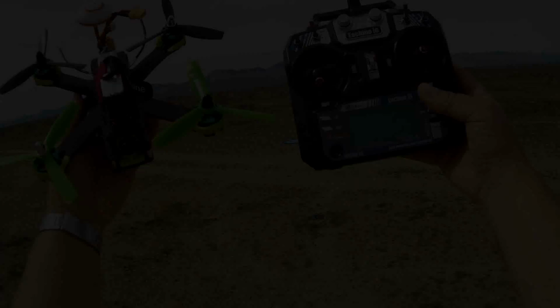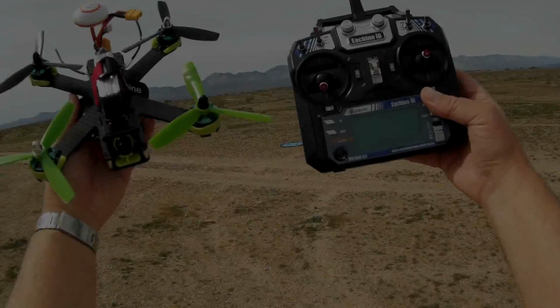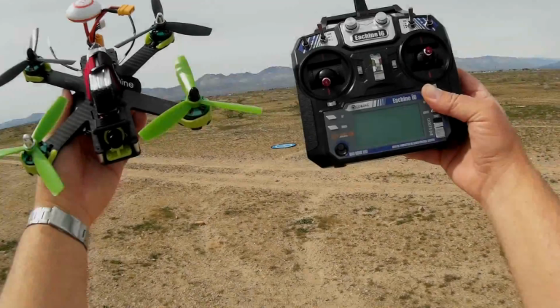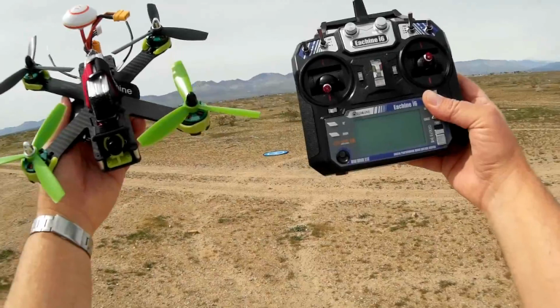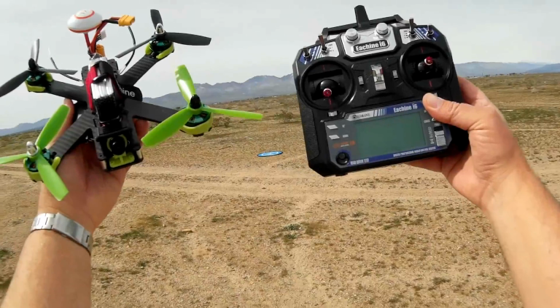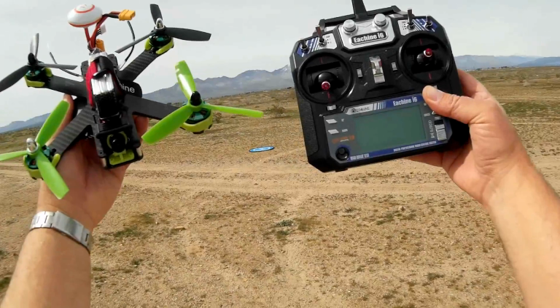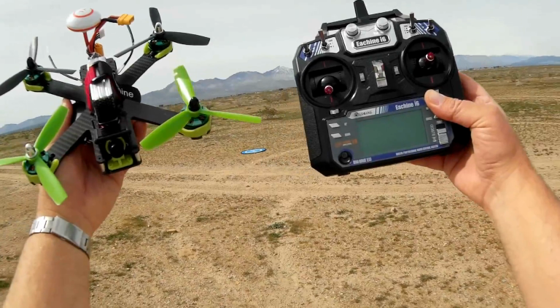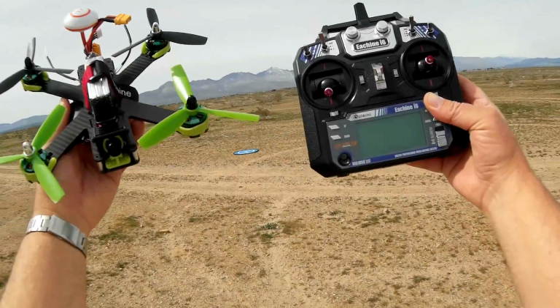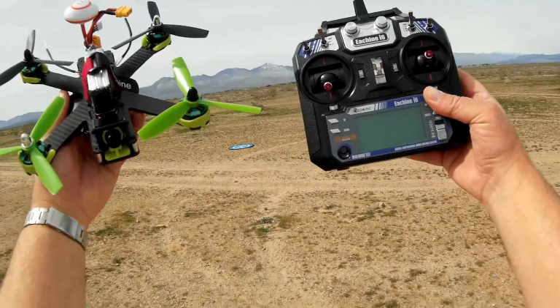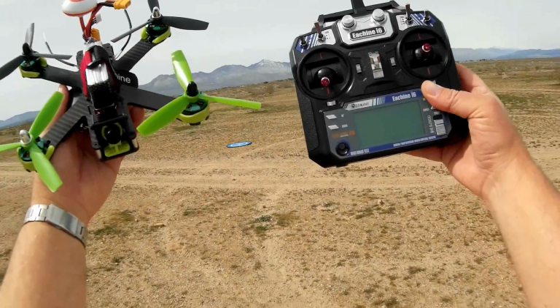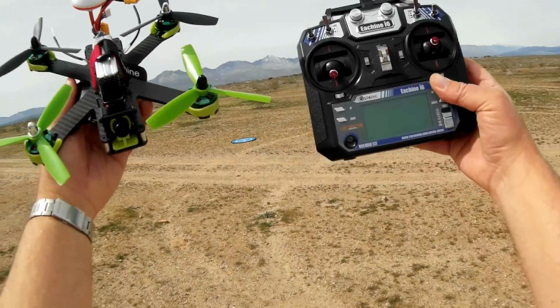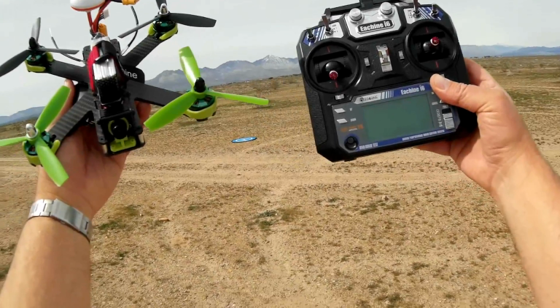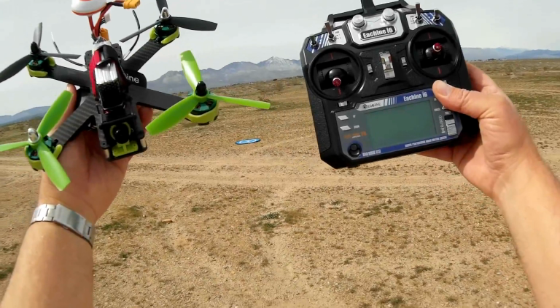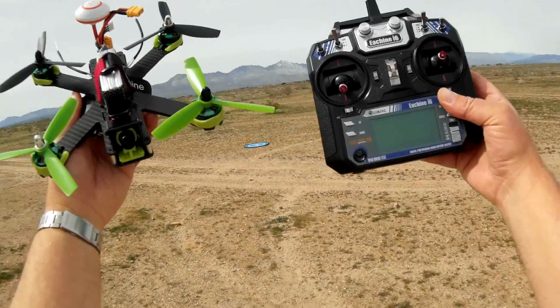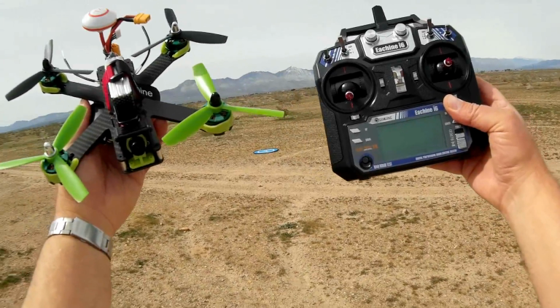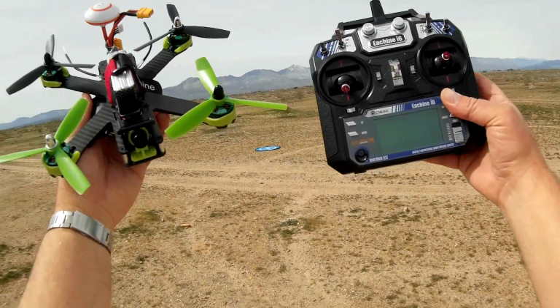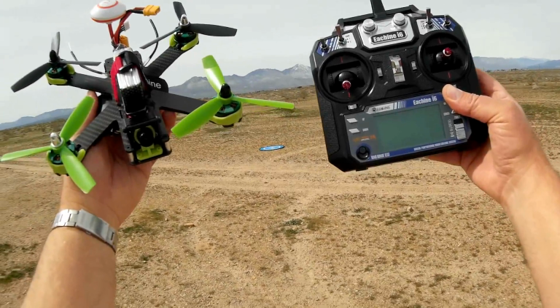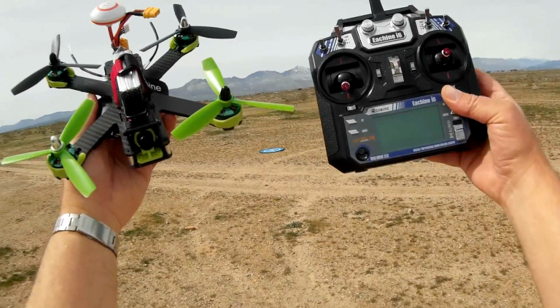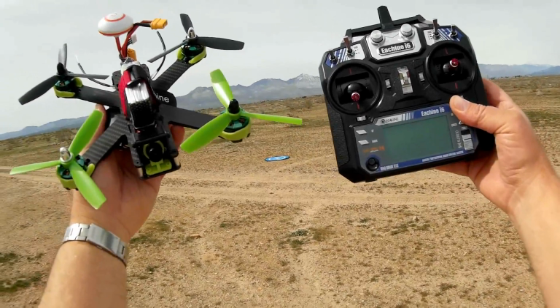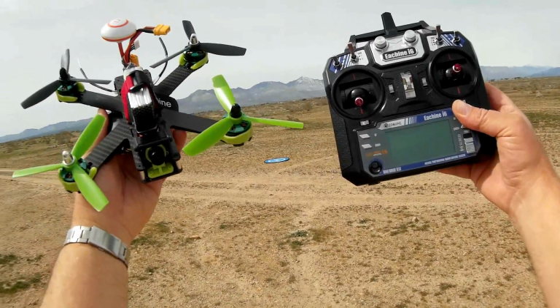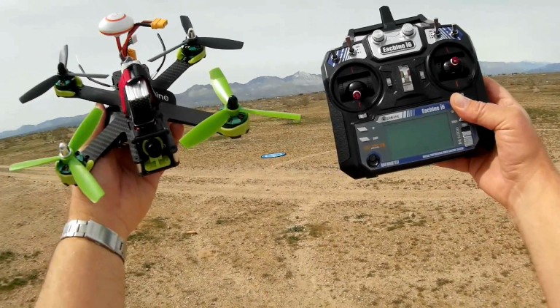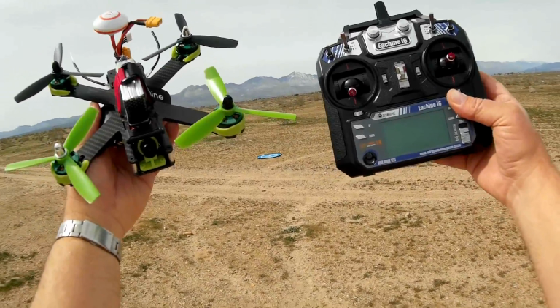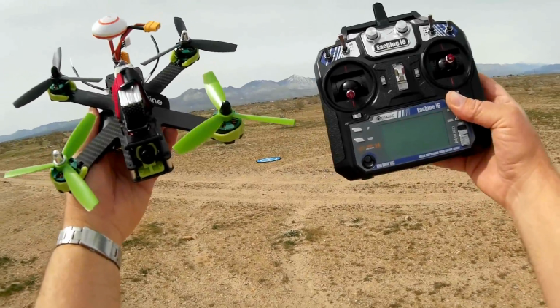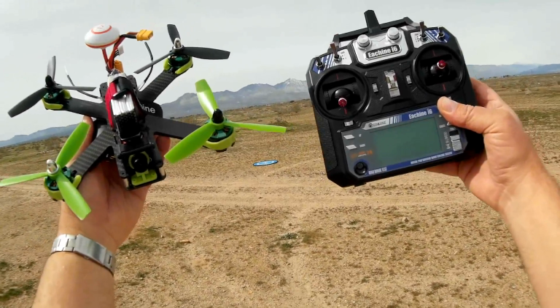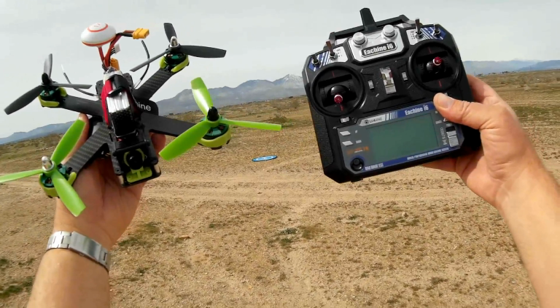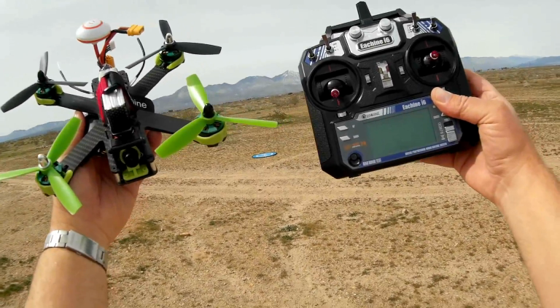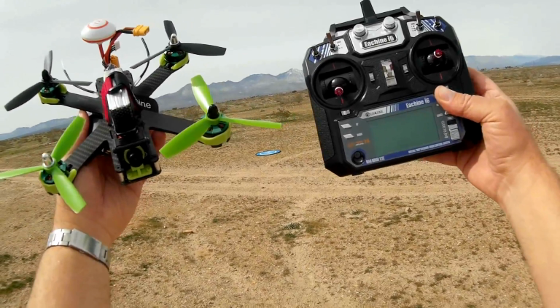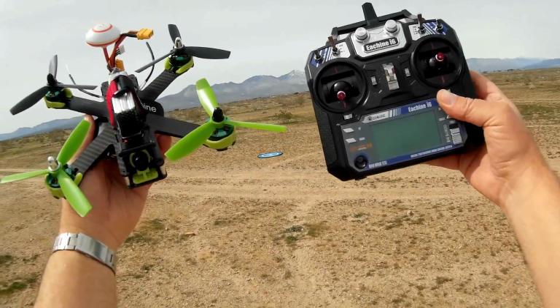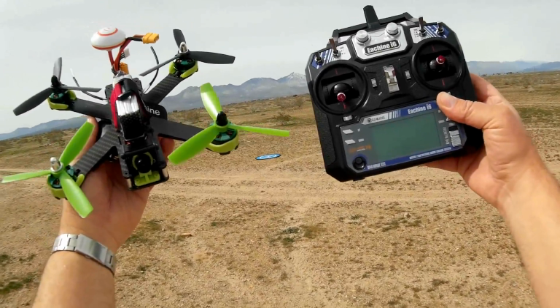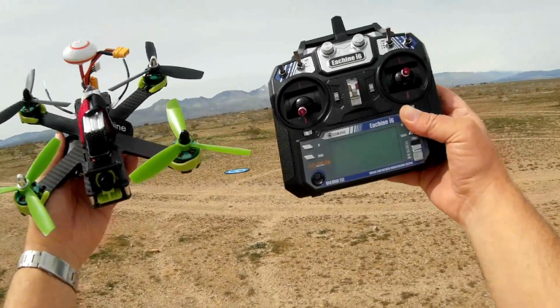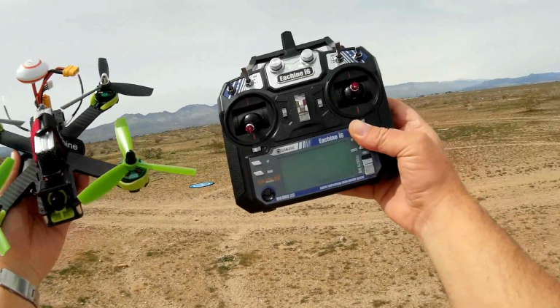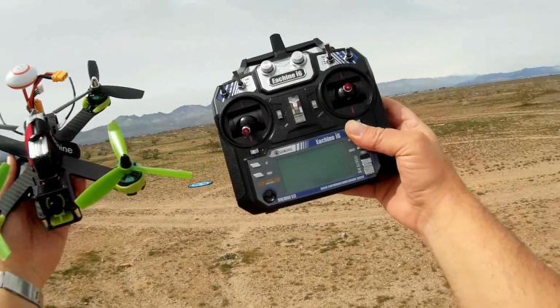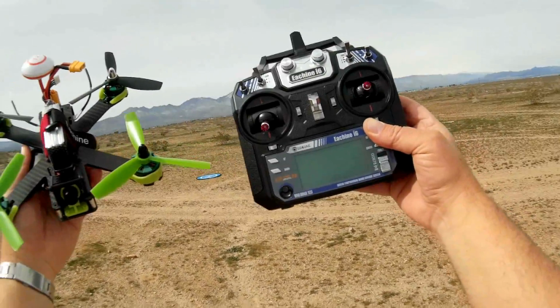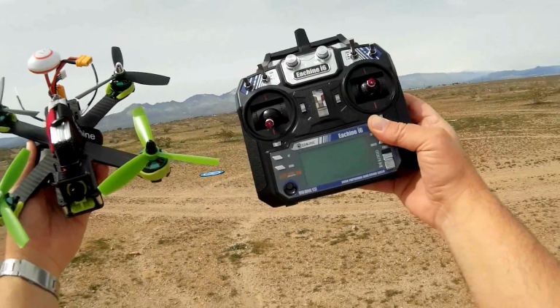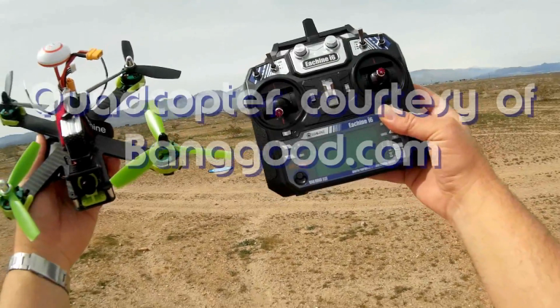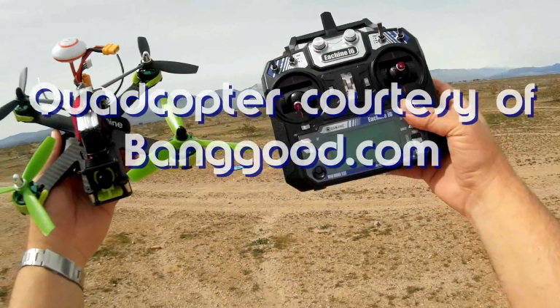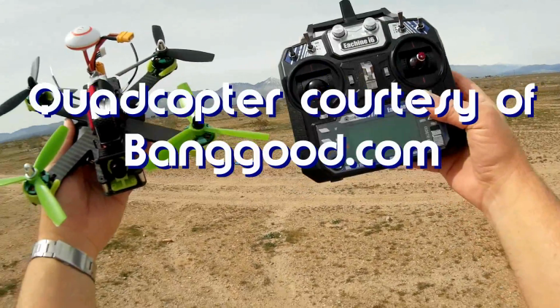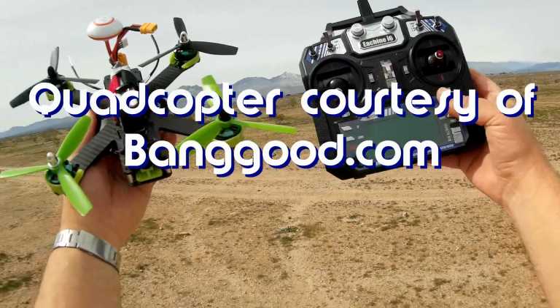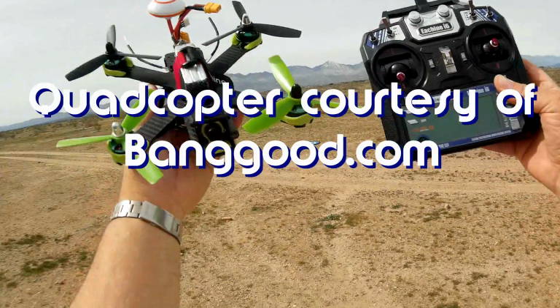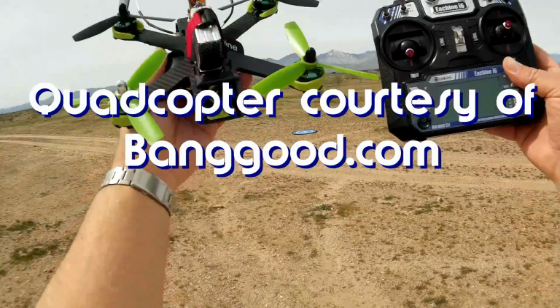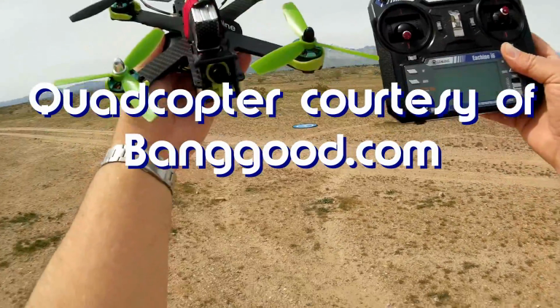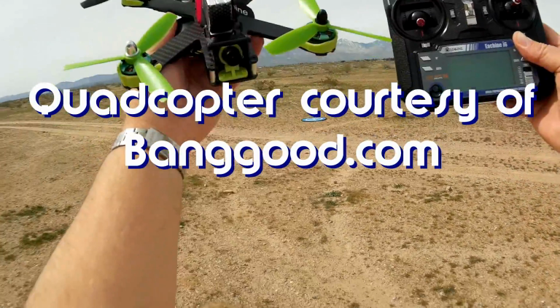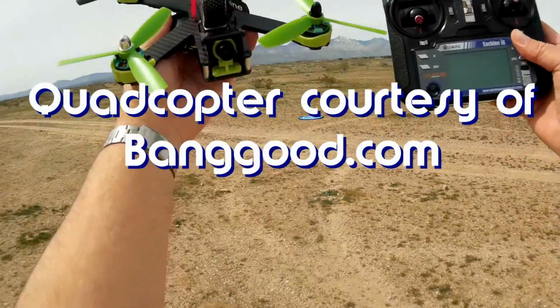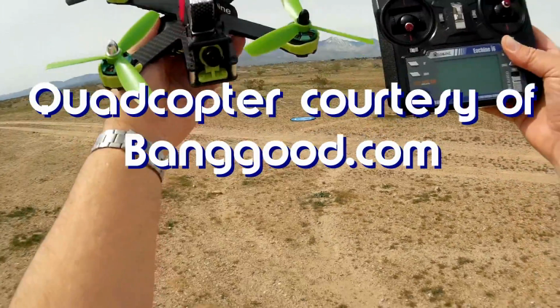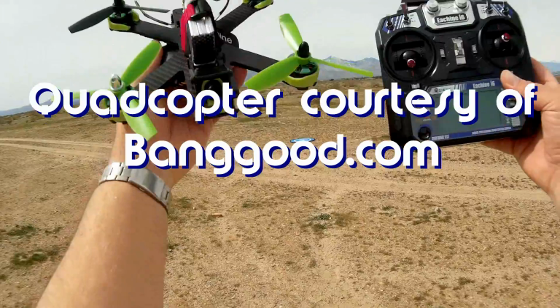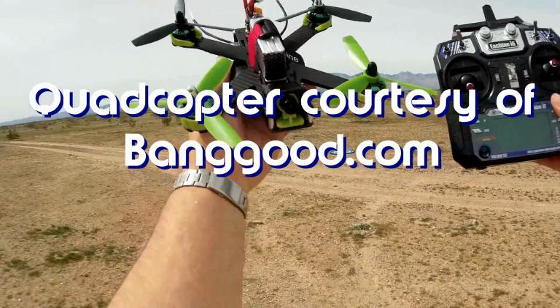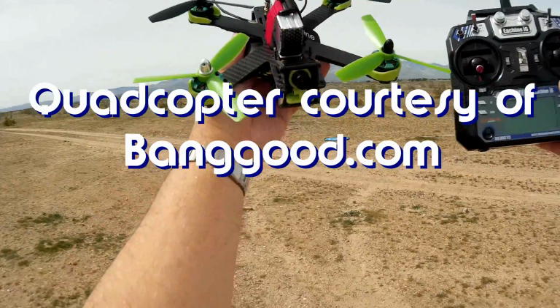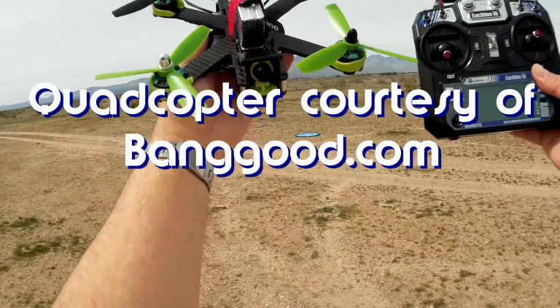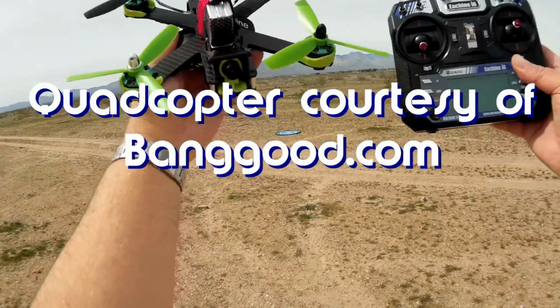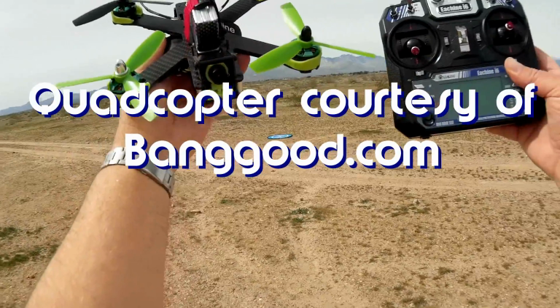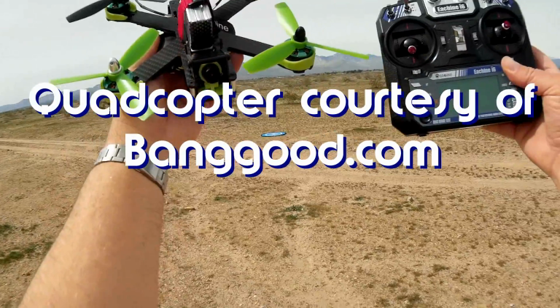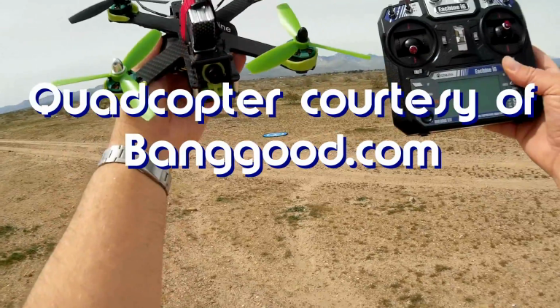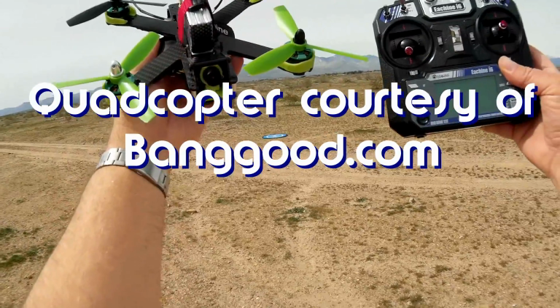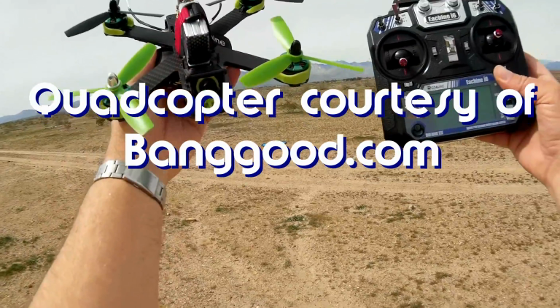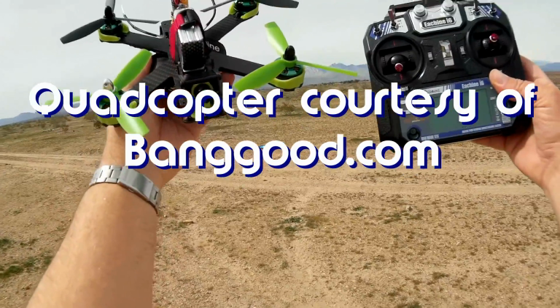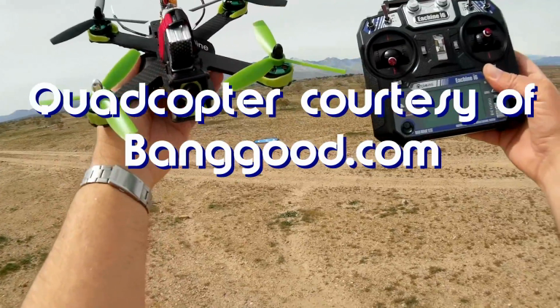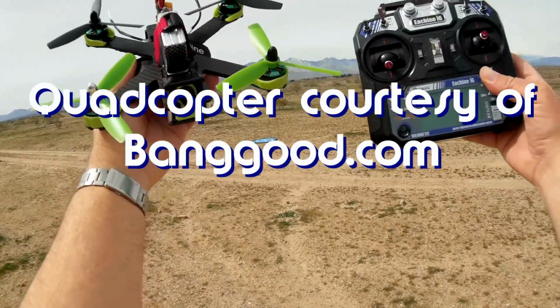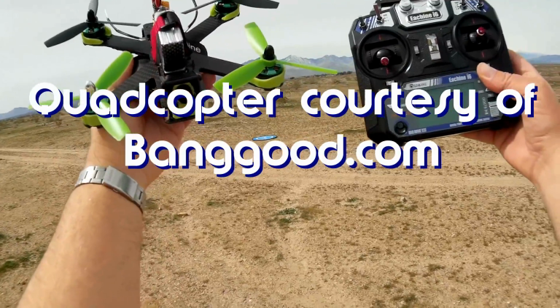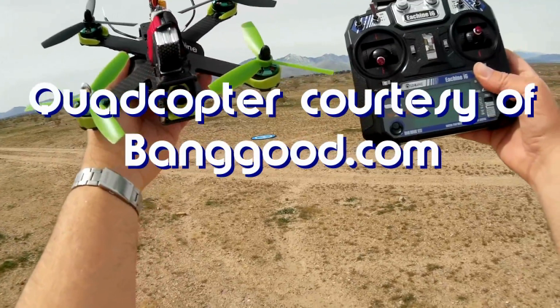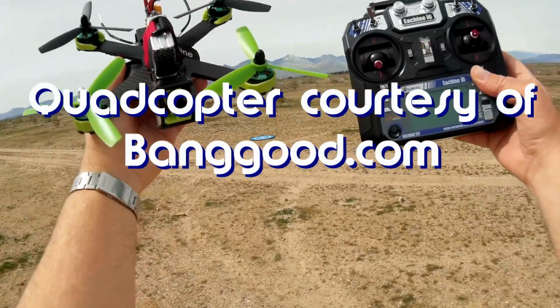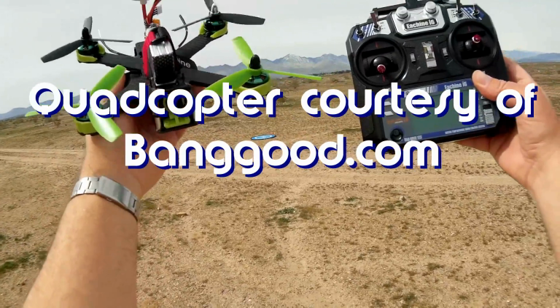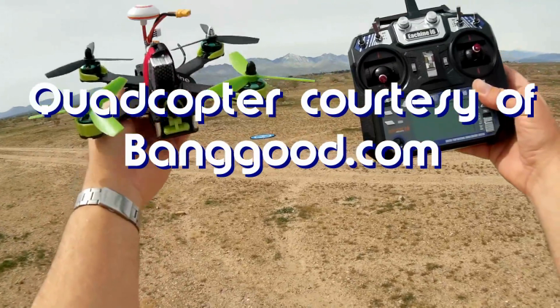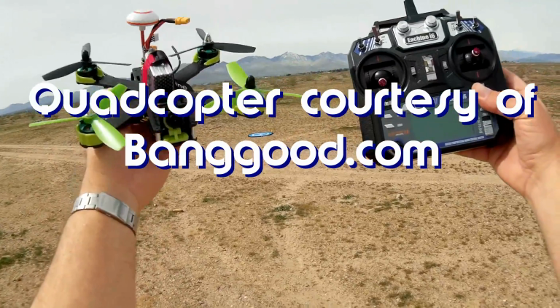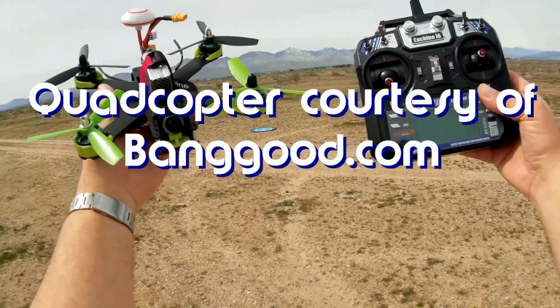Good afternoon, Quadcopter 101 here, and what I got for you today is a neat new review of the E-Sheen Falcon 210 Pro.